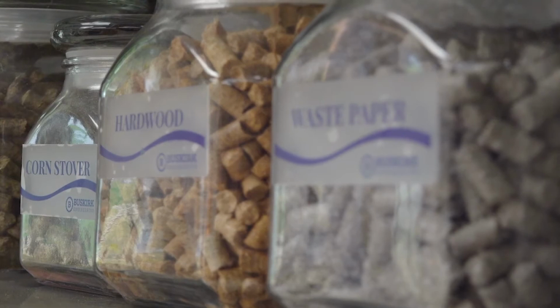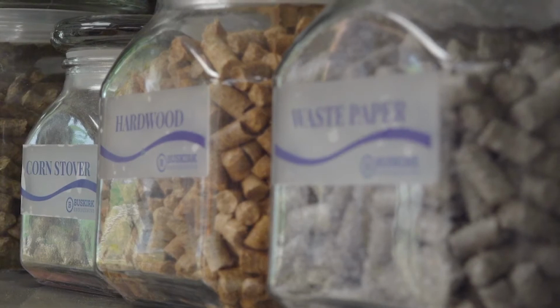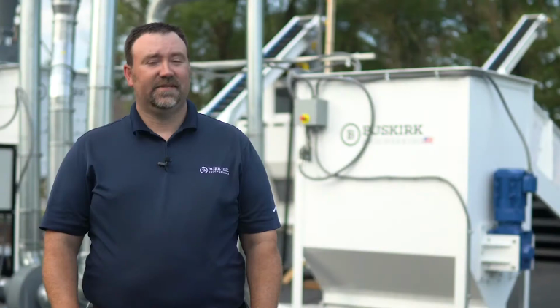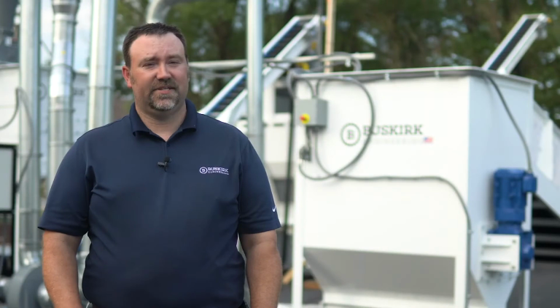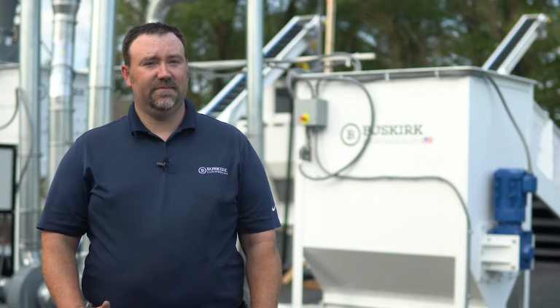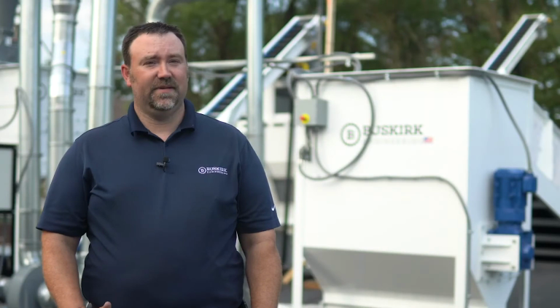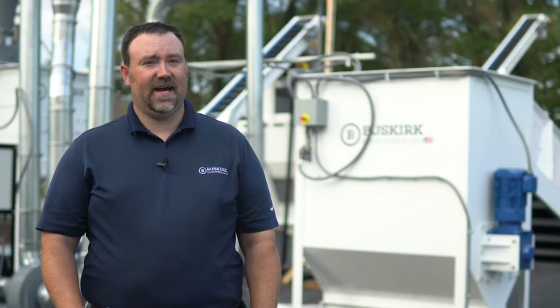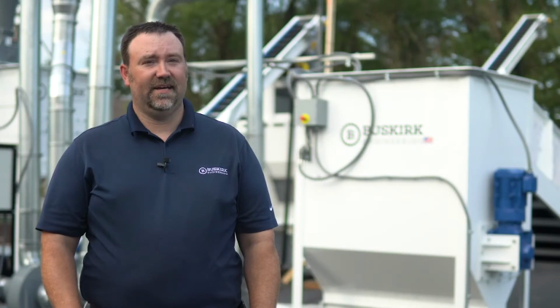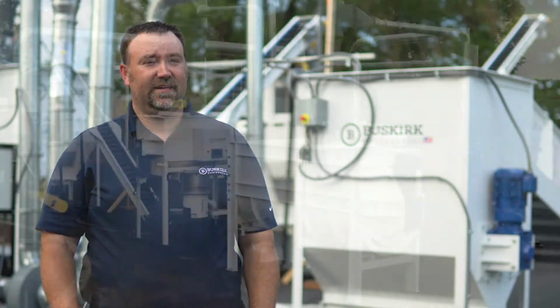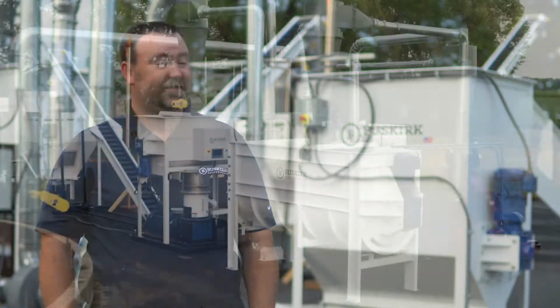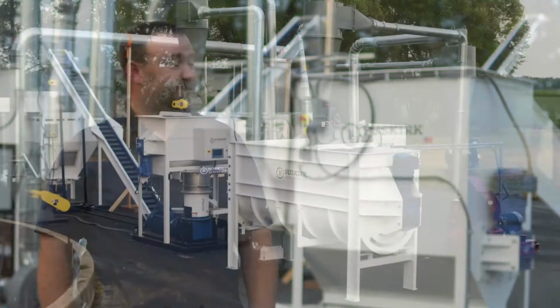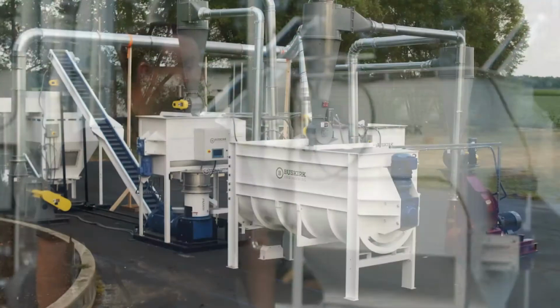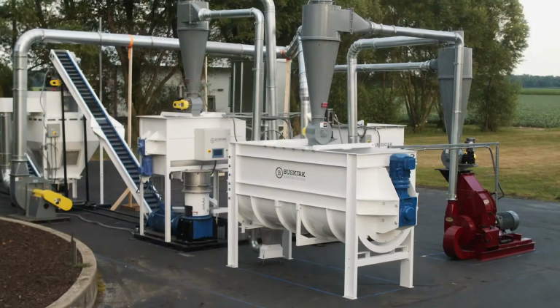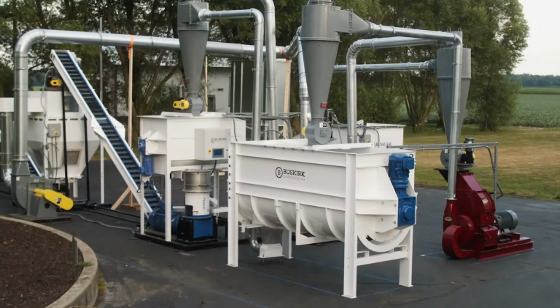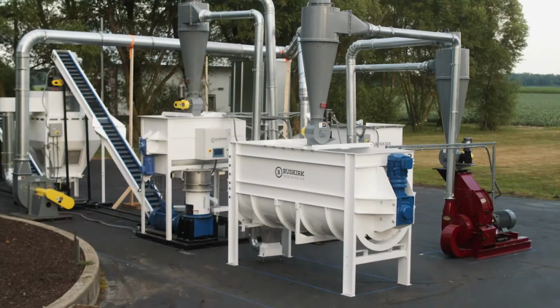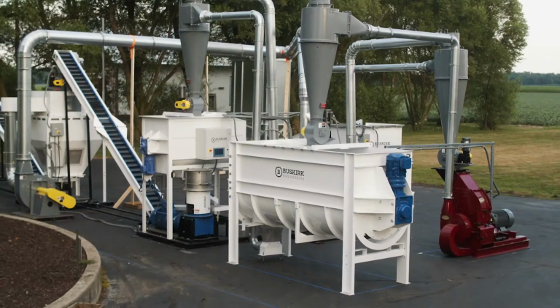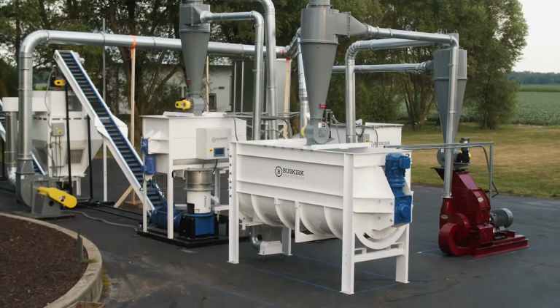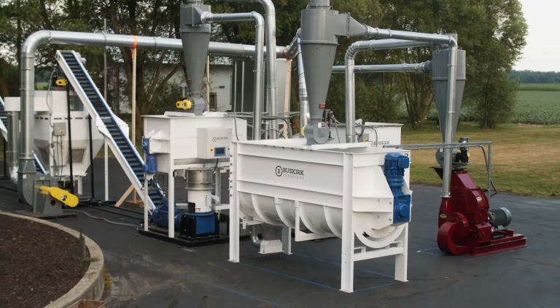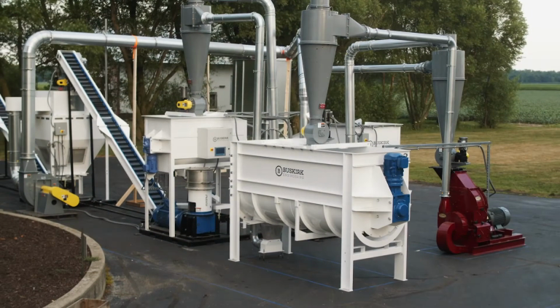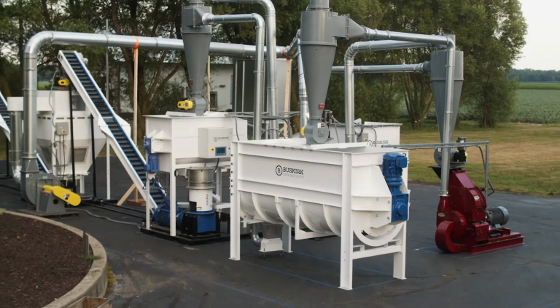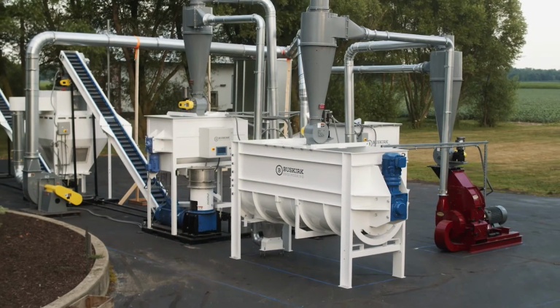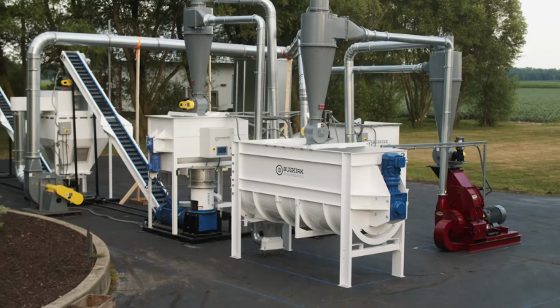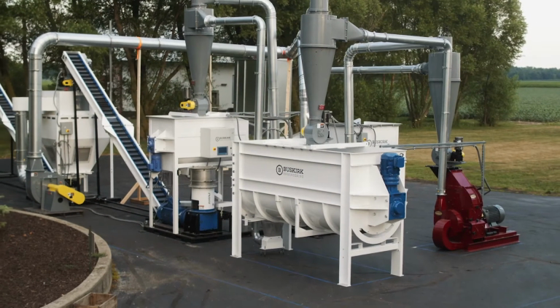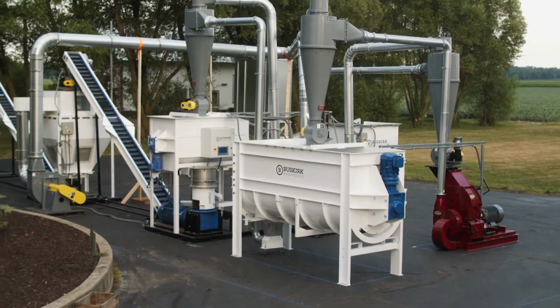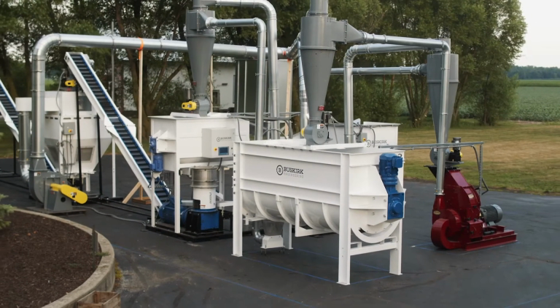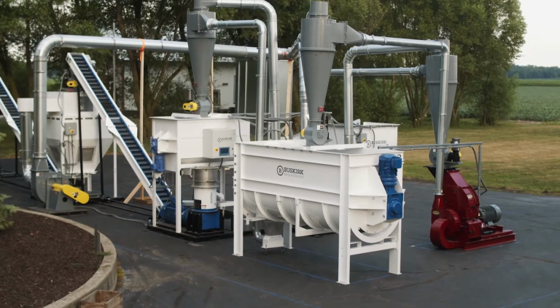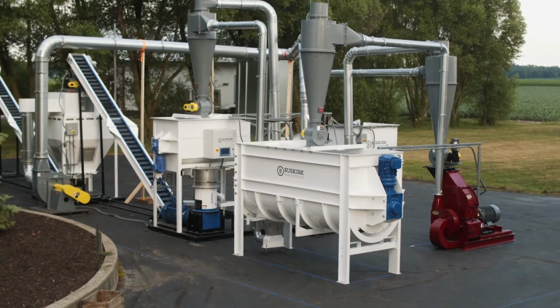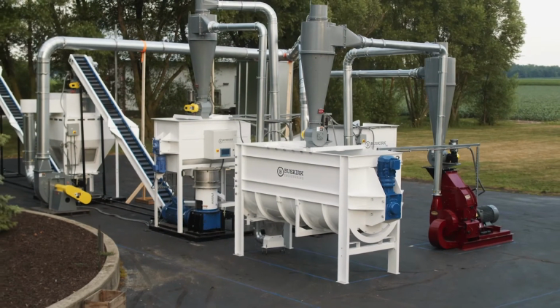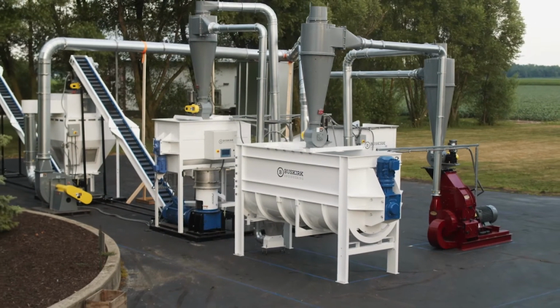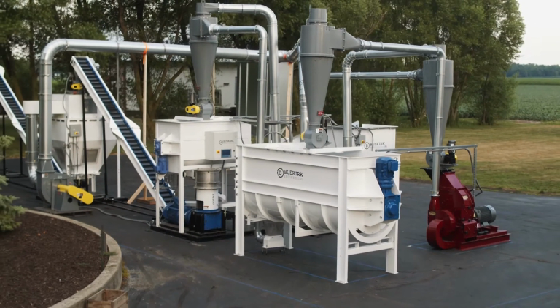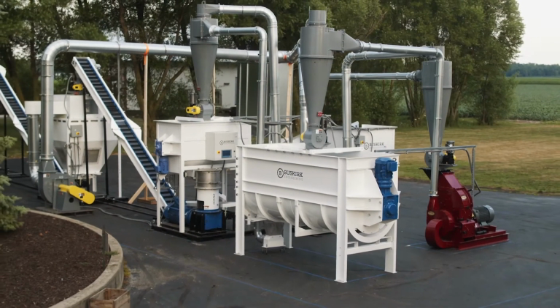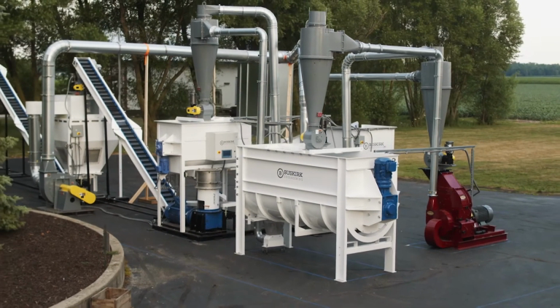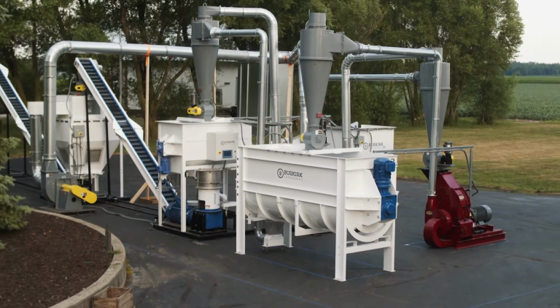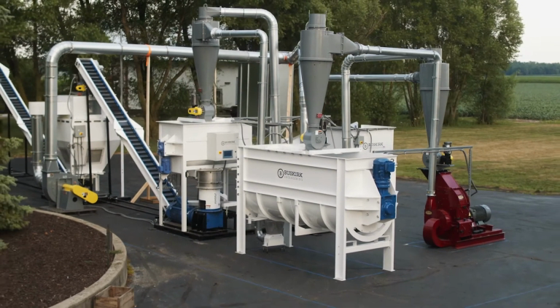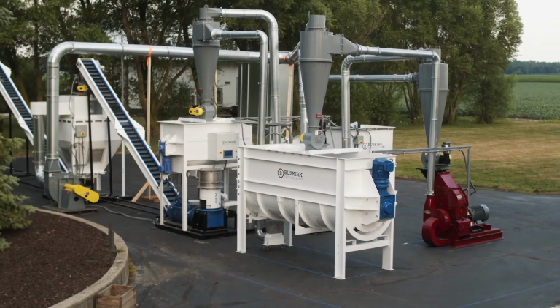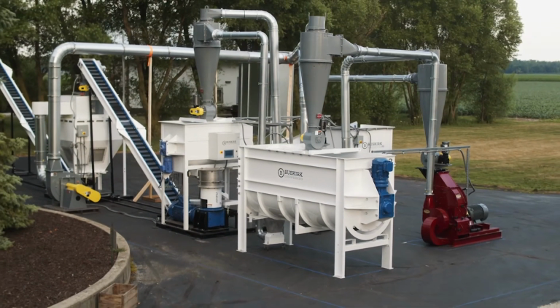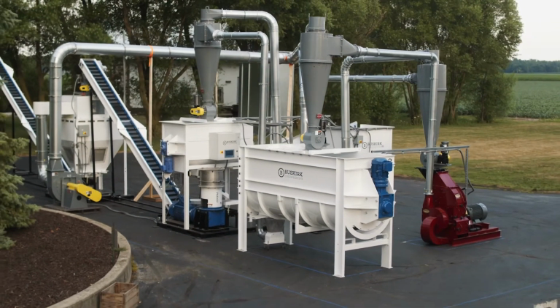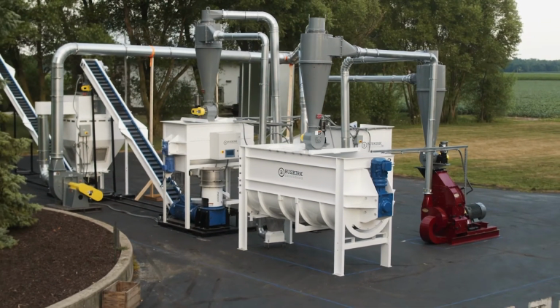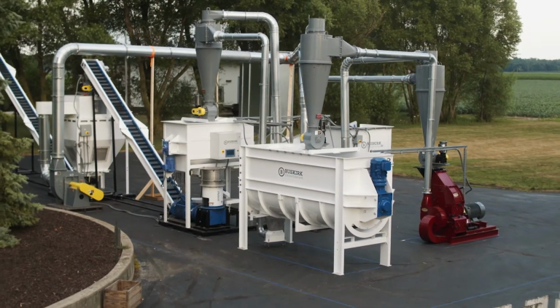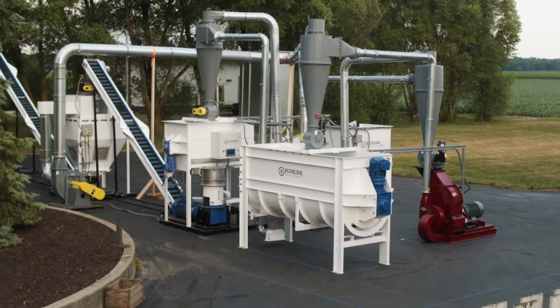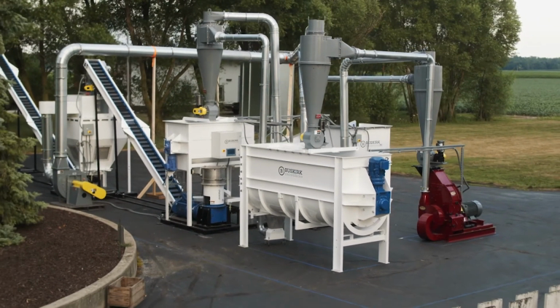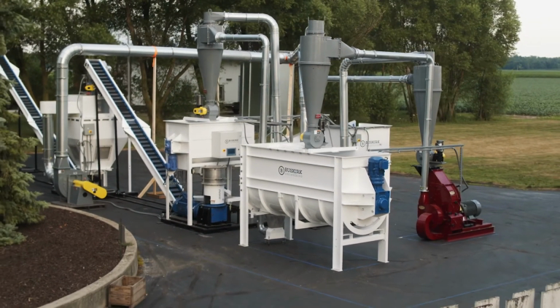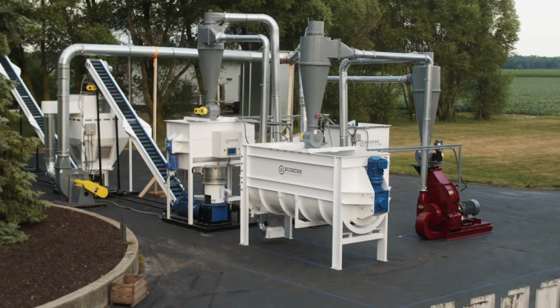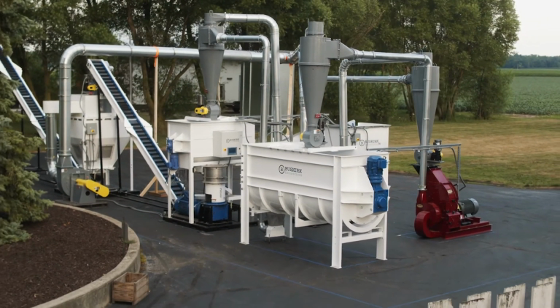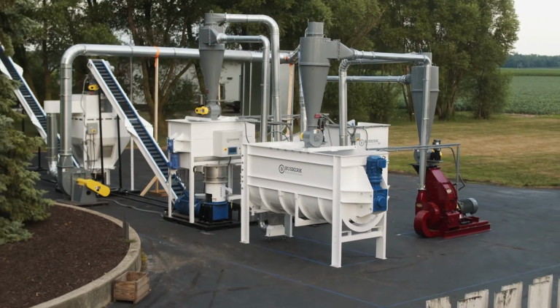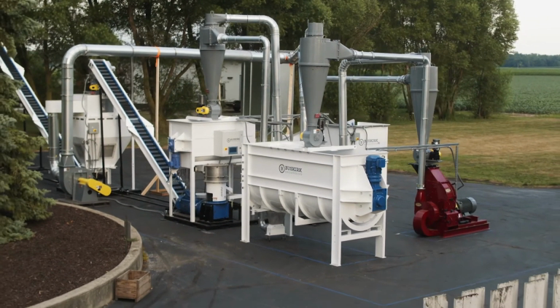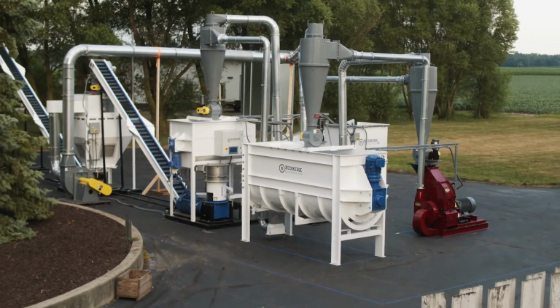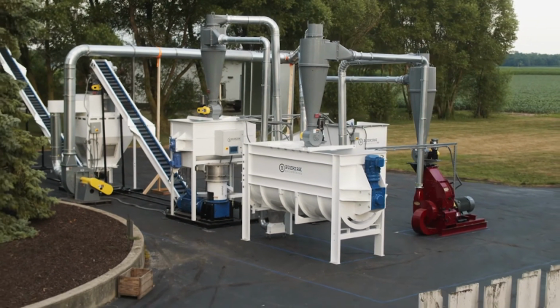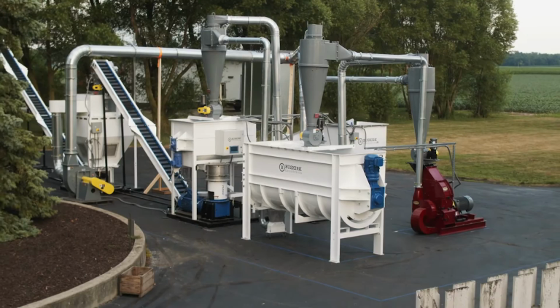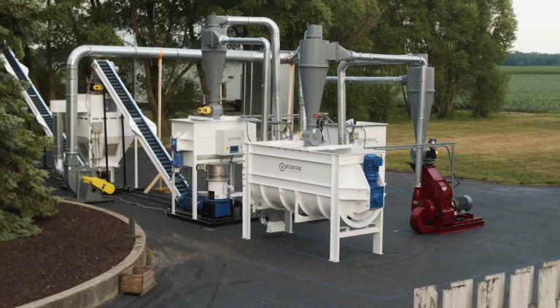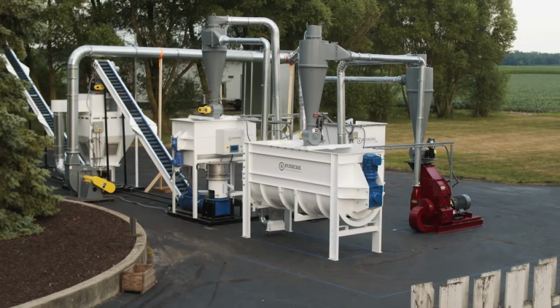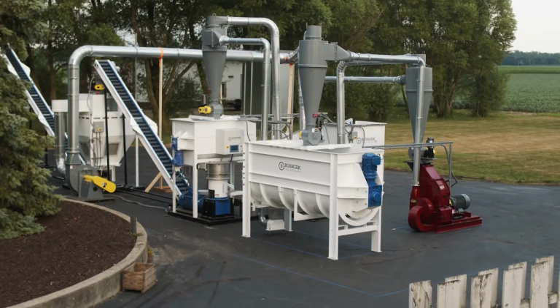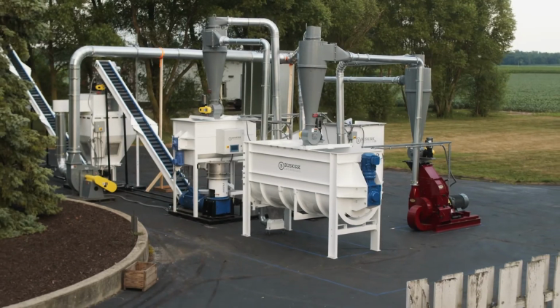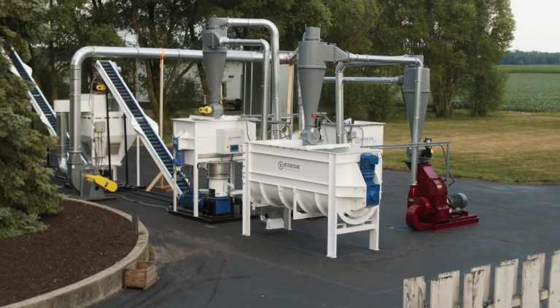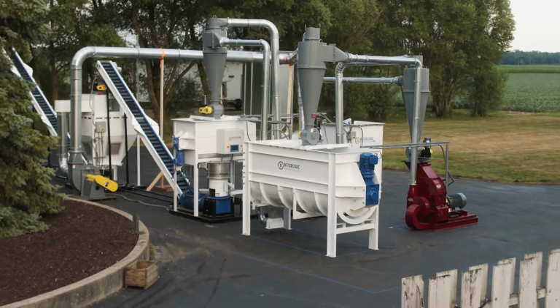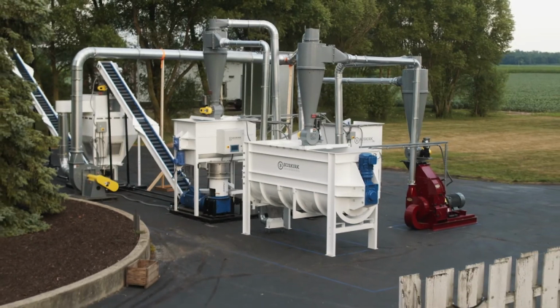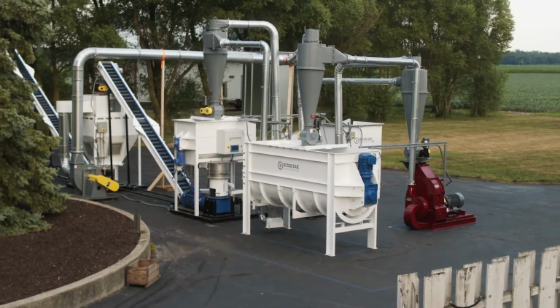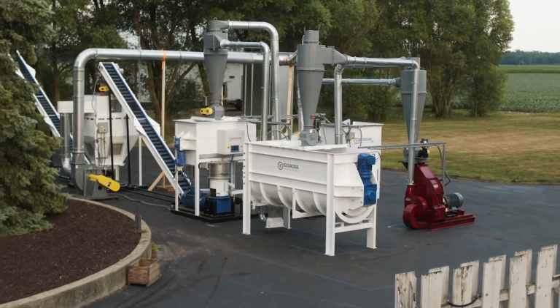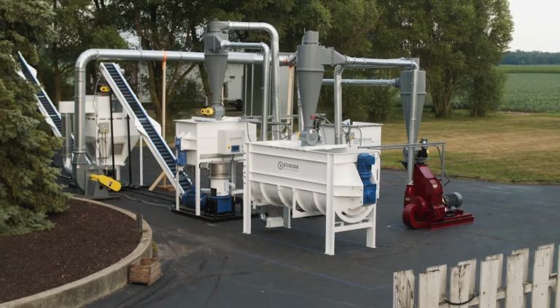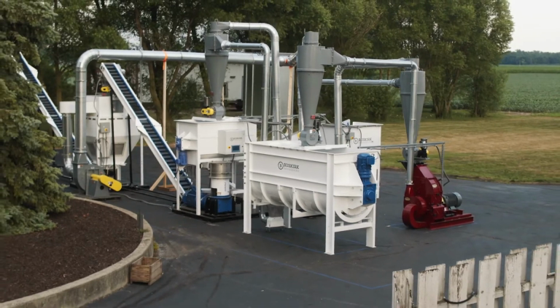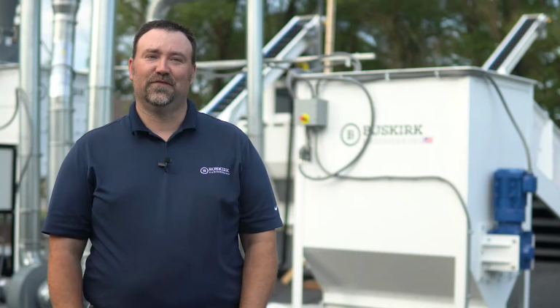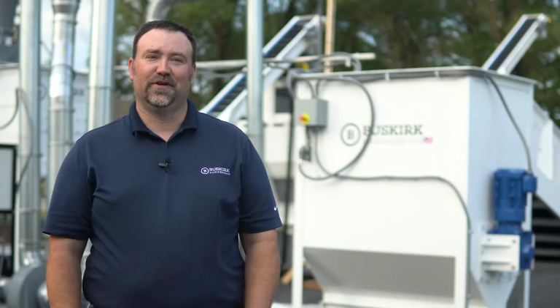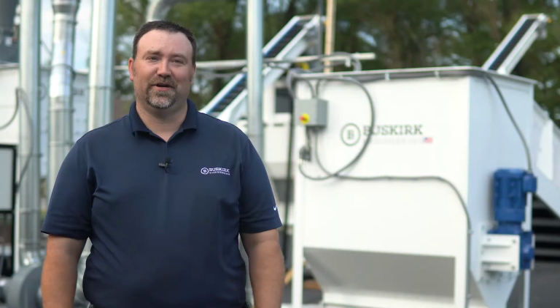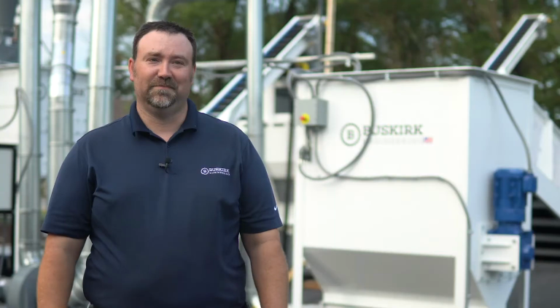The machine behind us is going to France. It'll be pelletizing hops to brew beer to be drank all over Europe.